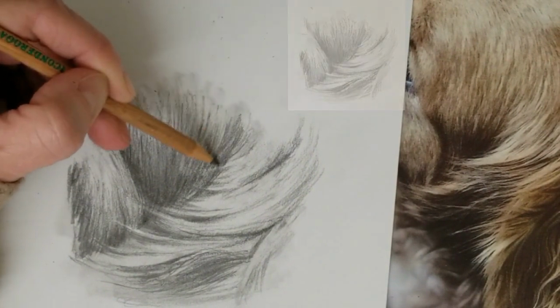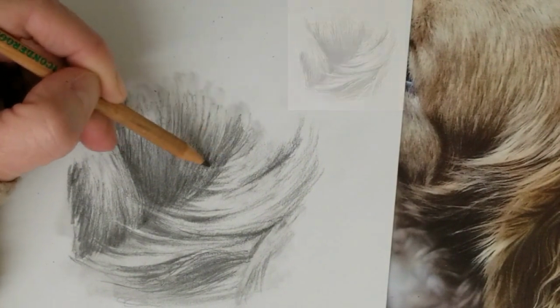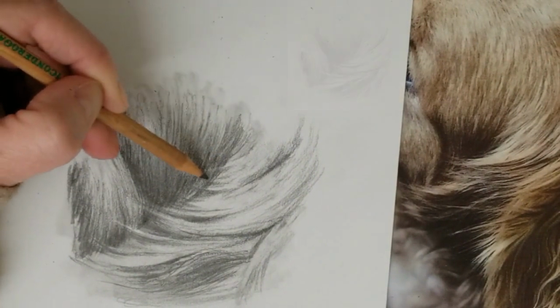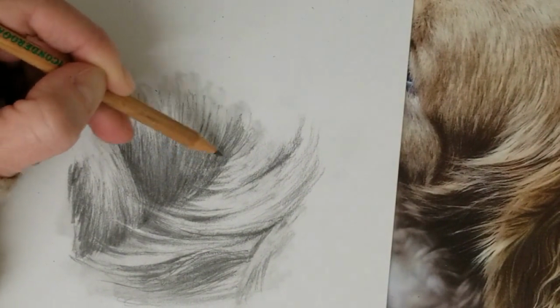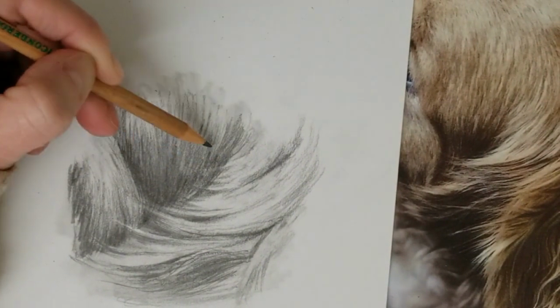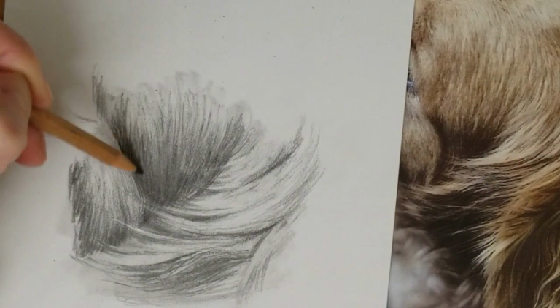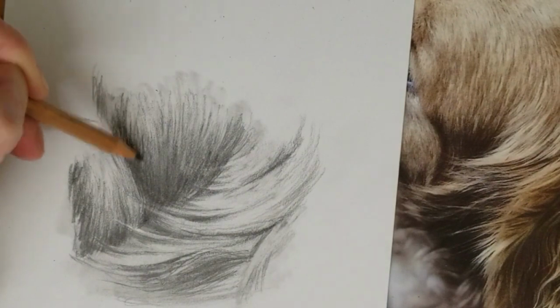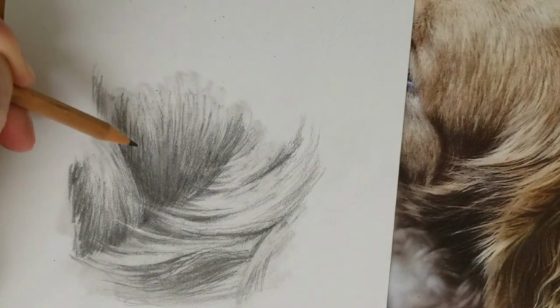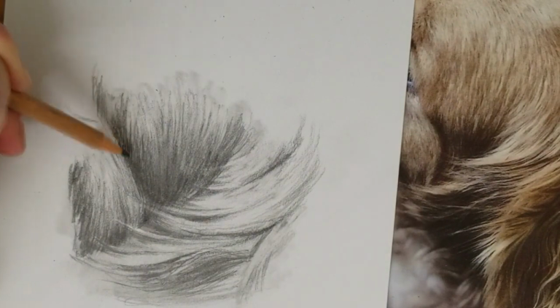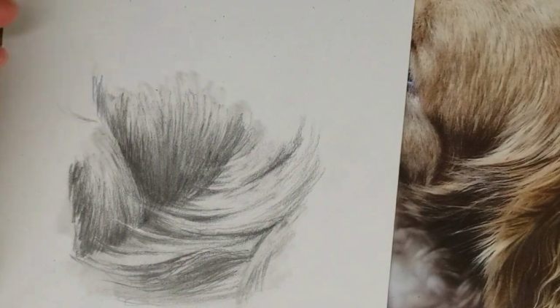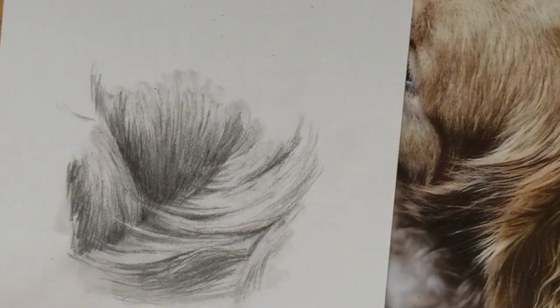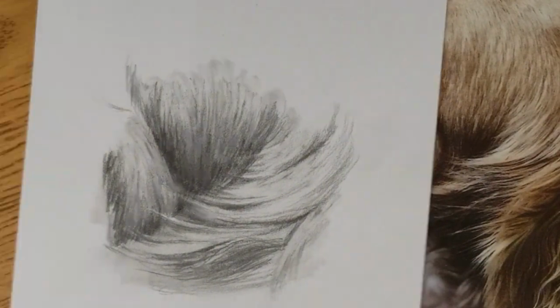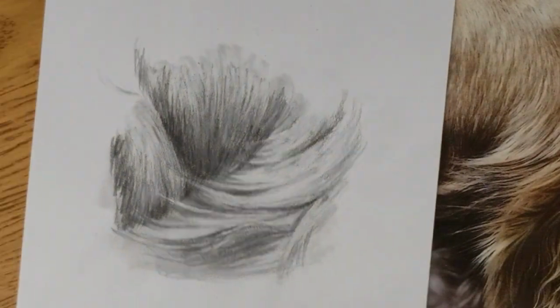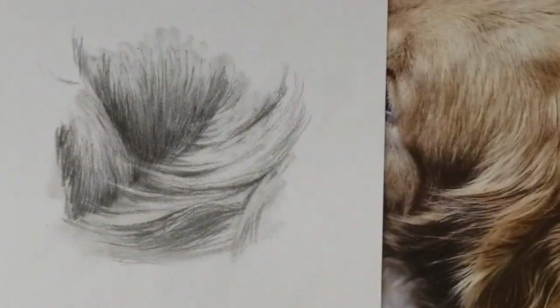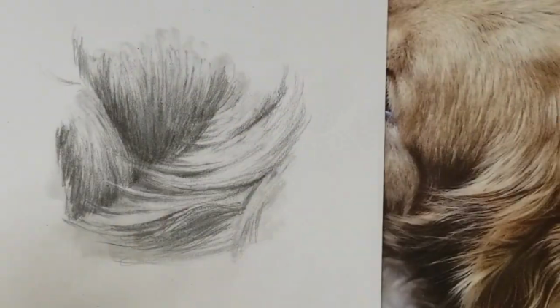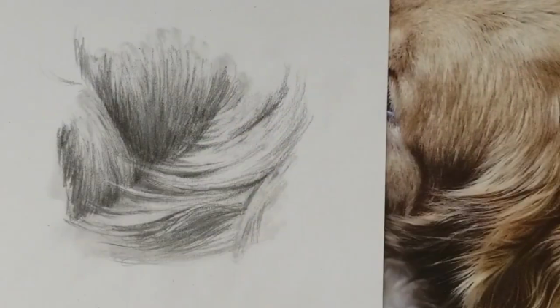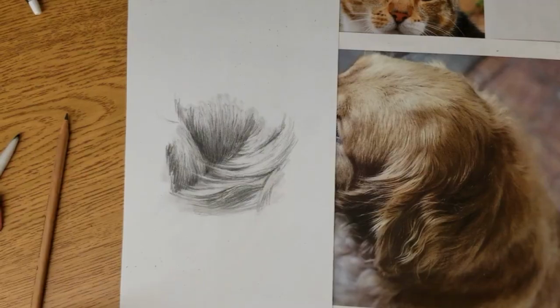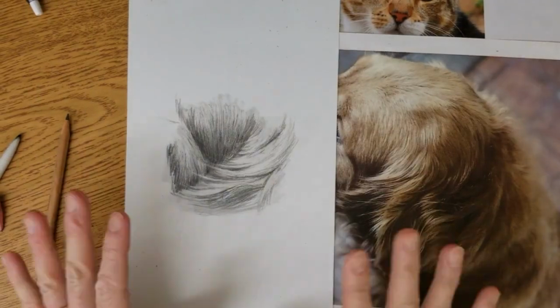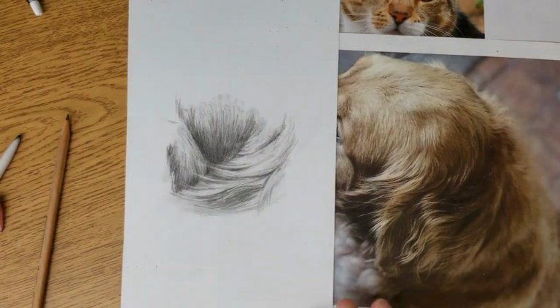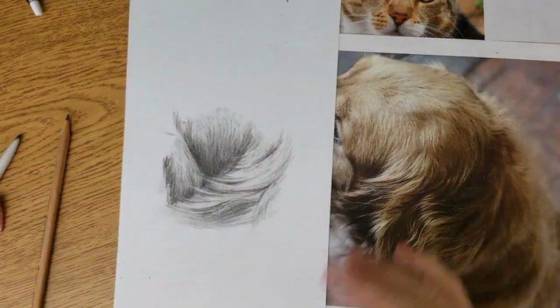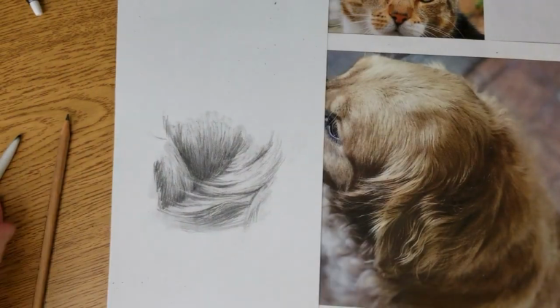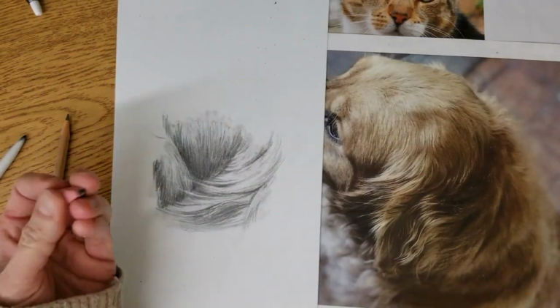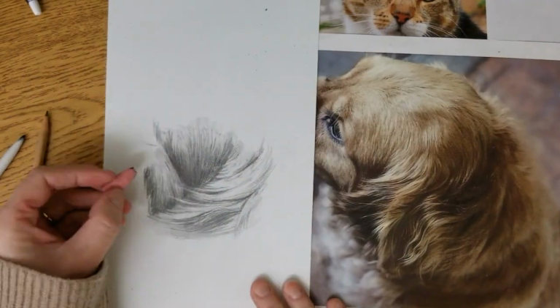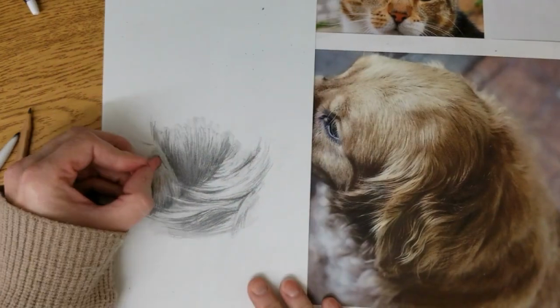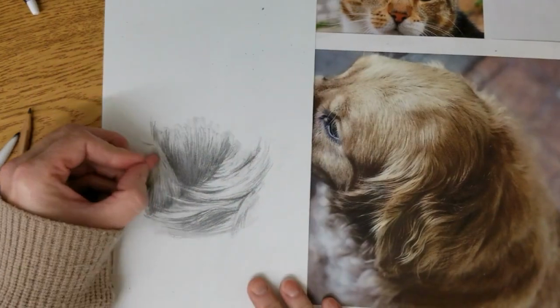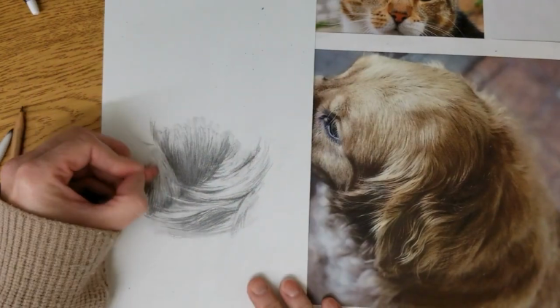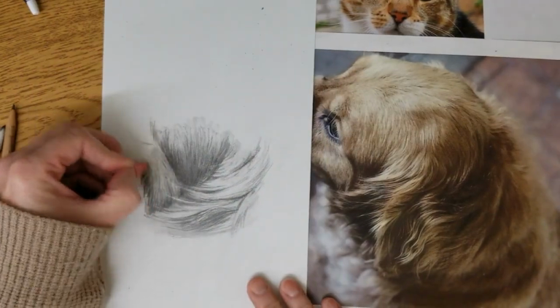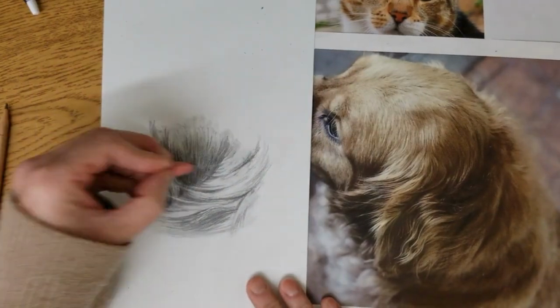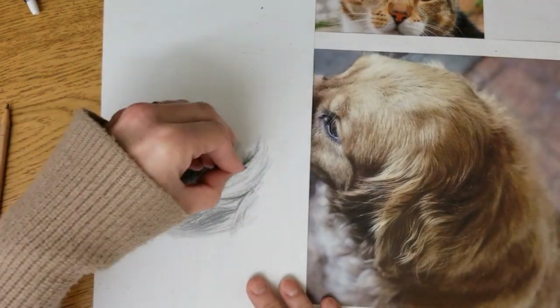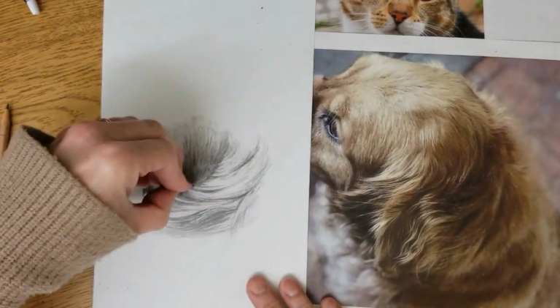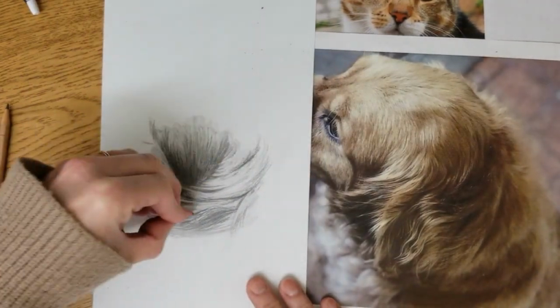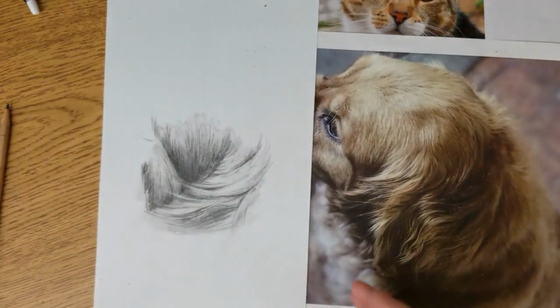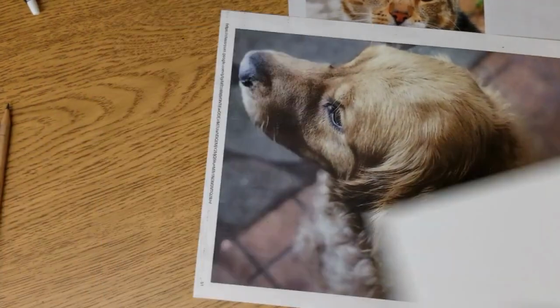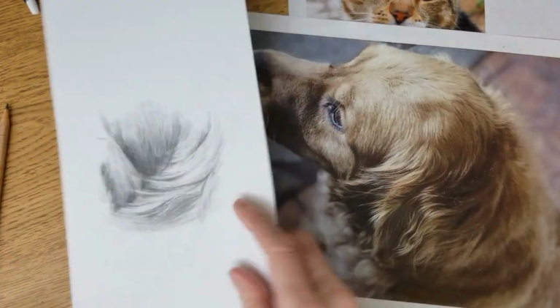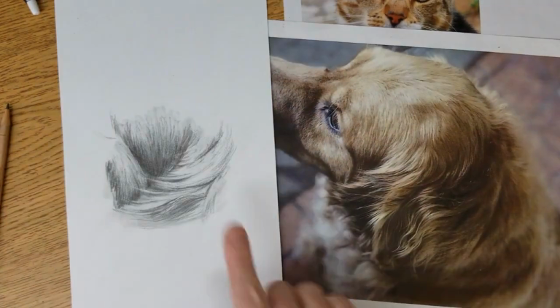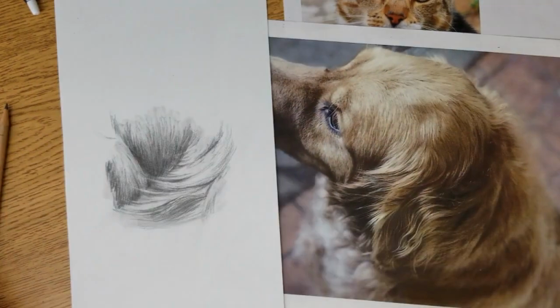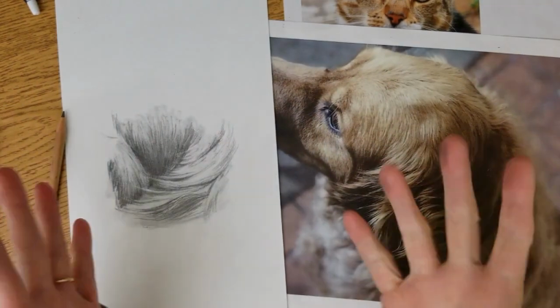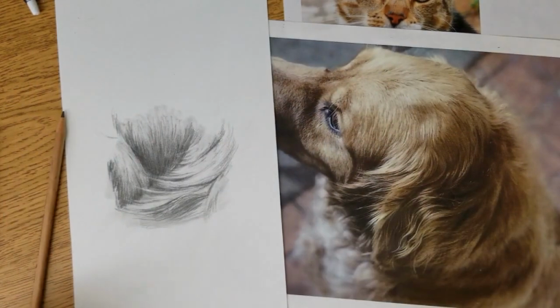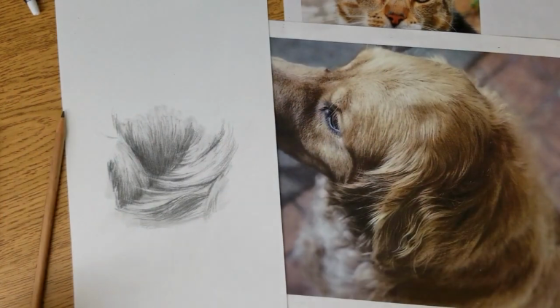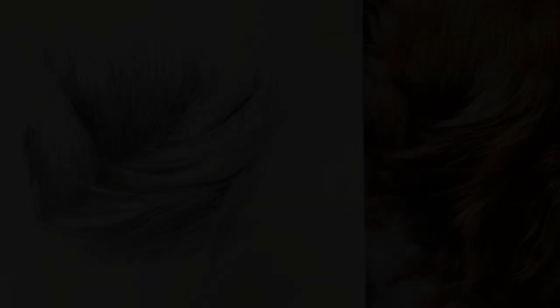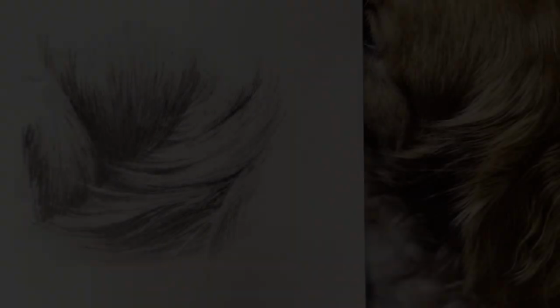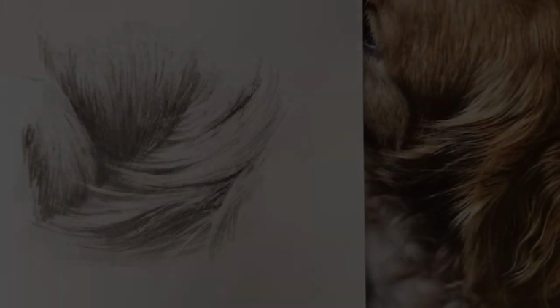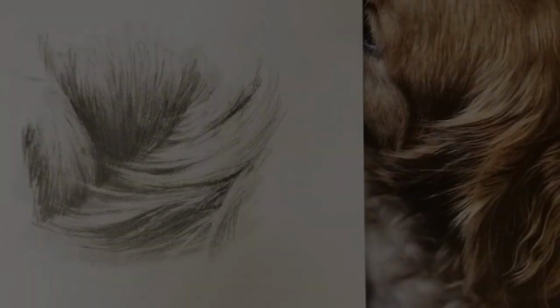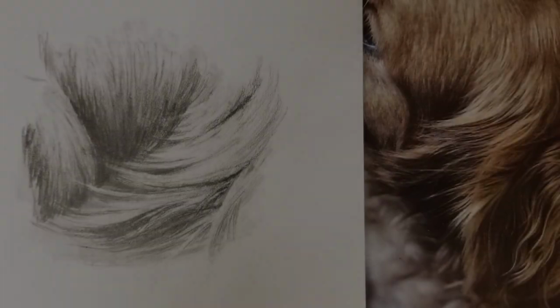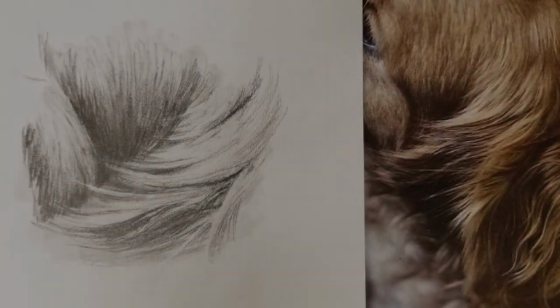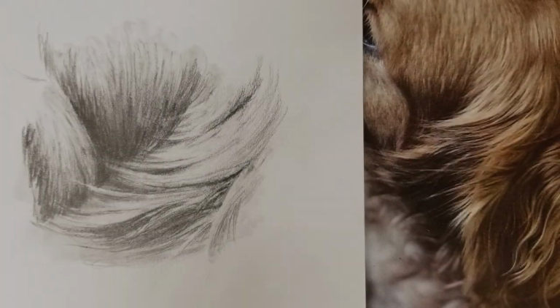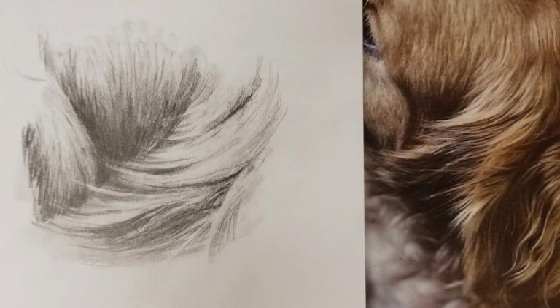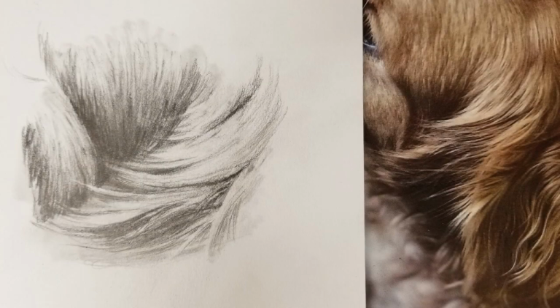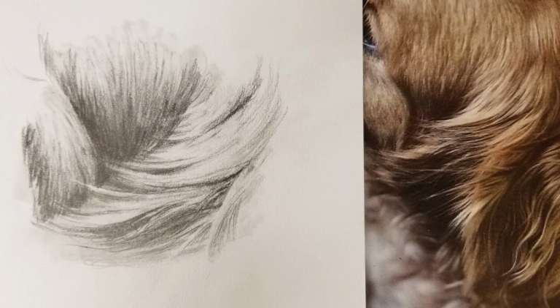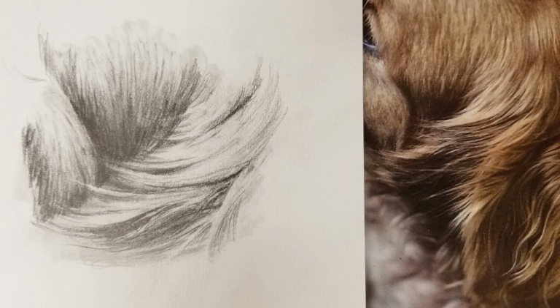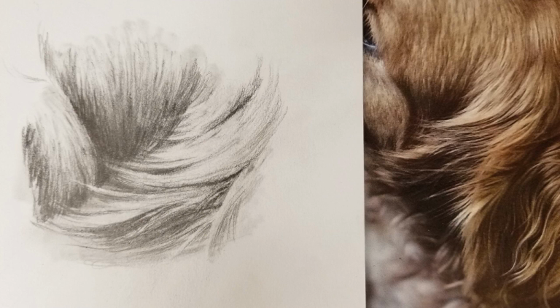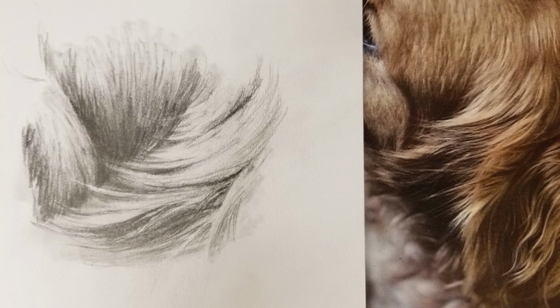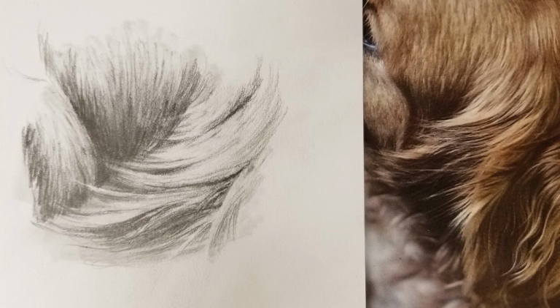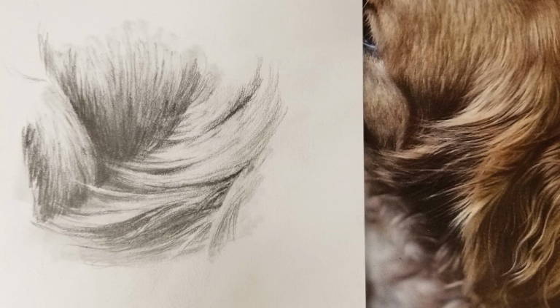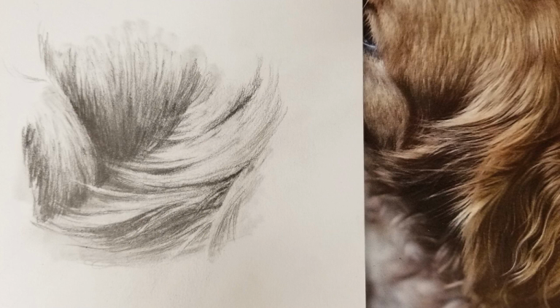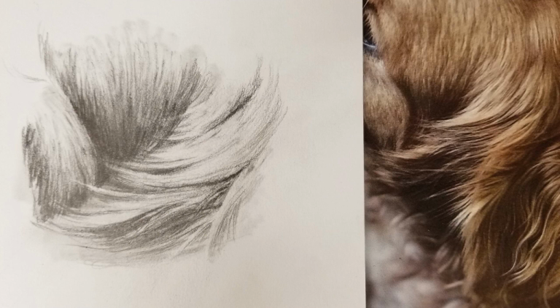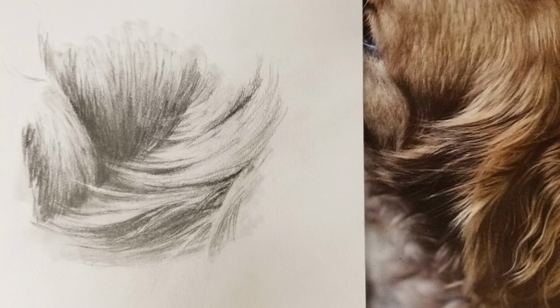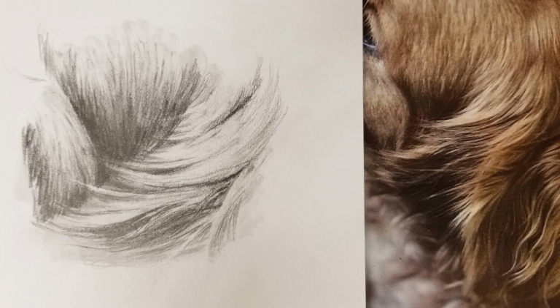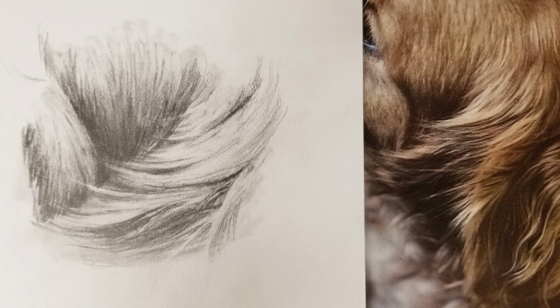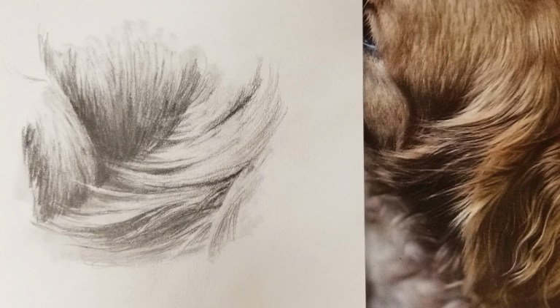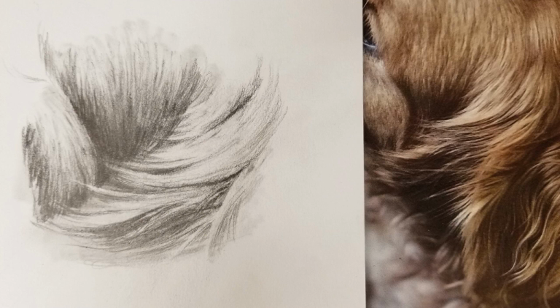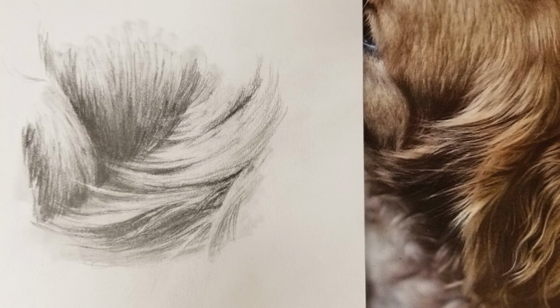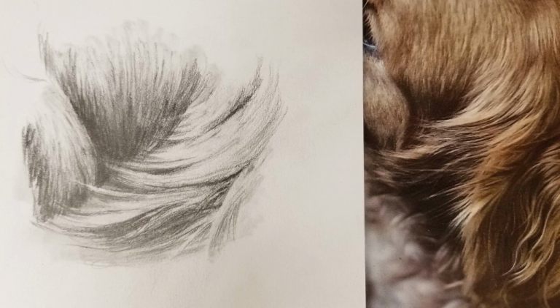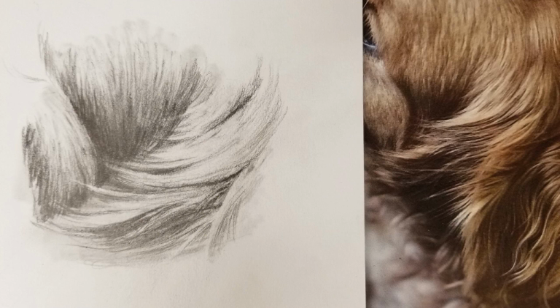I'll see you next time. I hope this video helps you in creating some wonderful pet drawings. Subscribe below and thanks for watching.